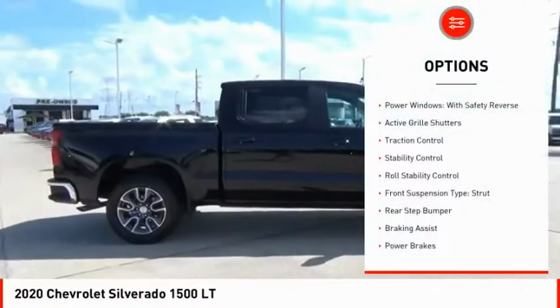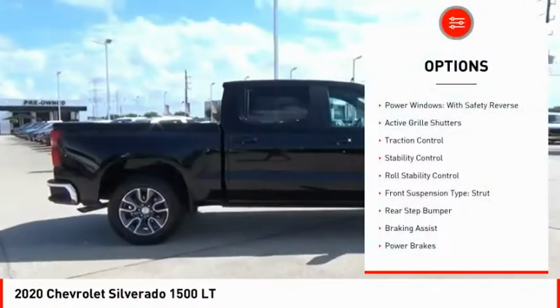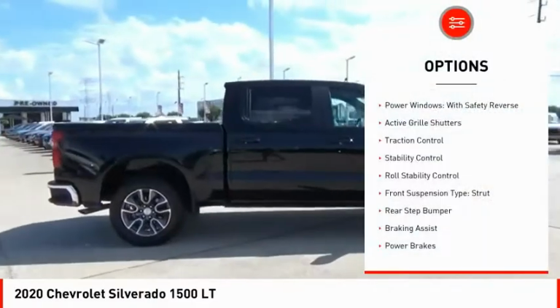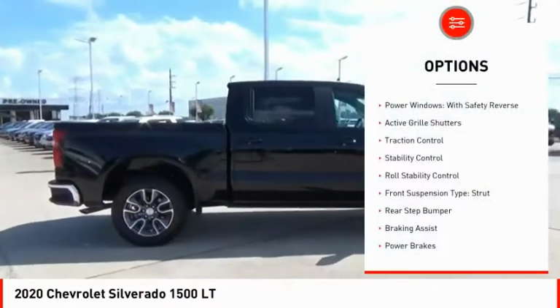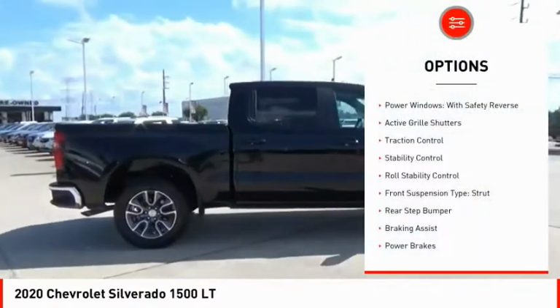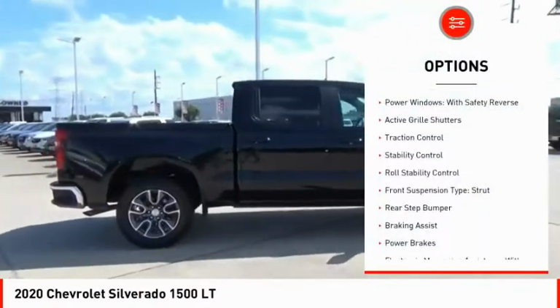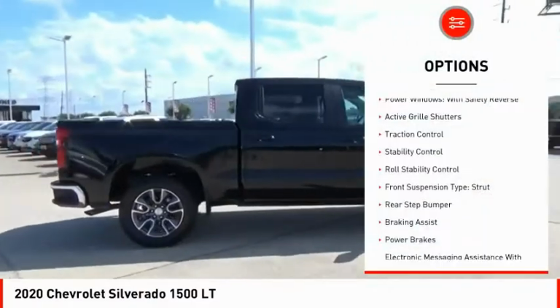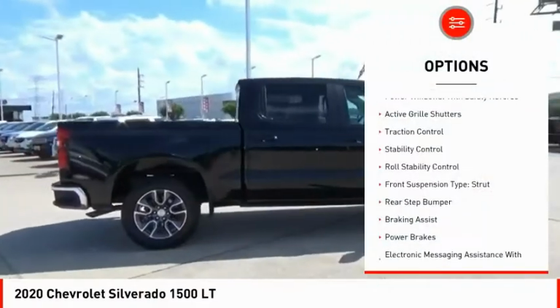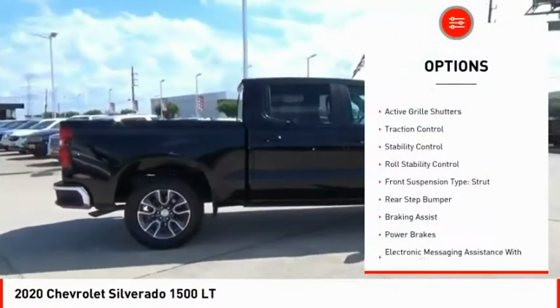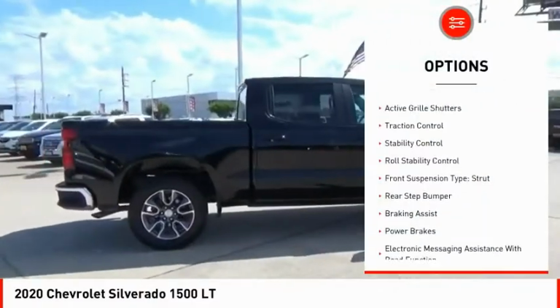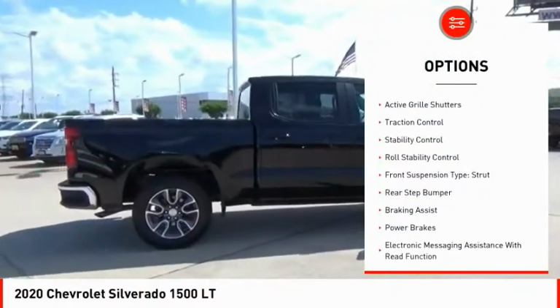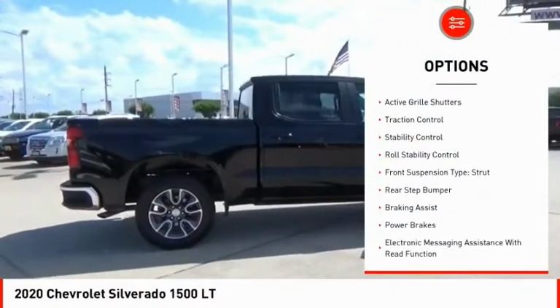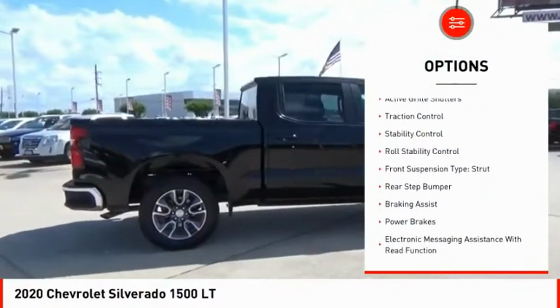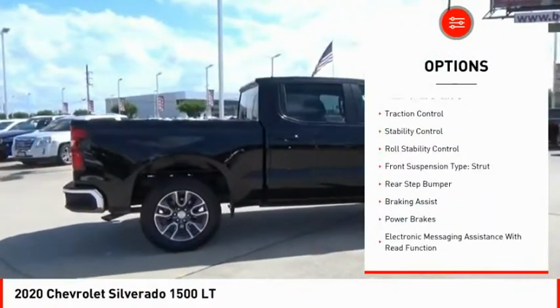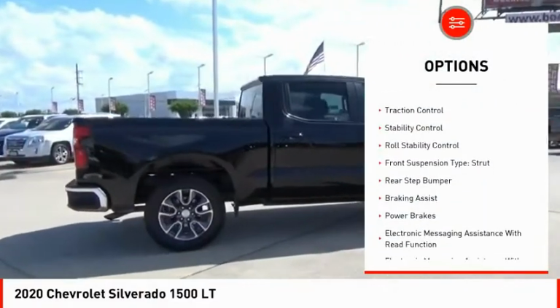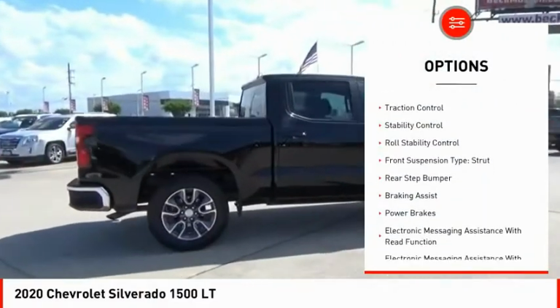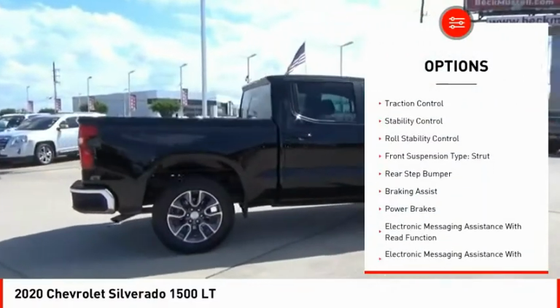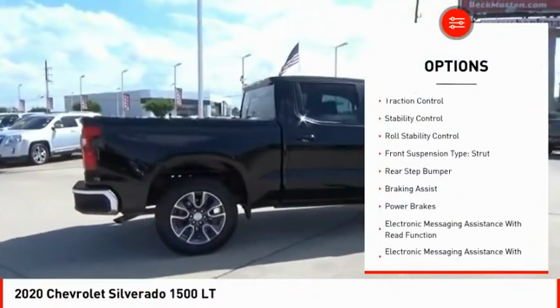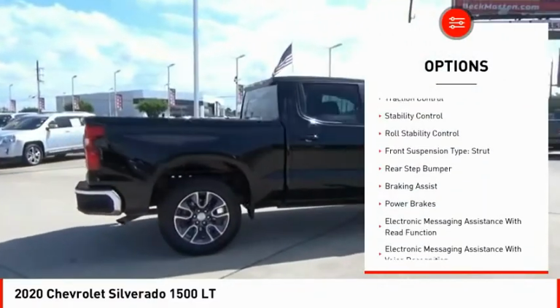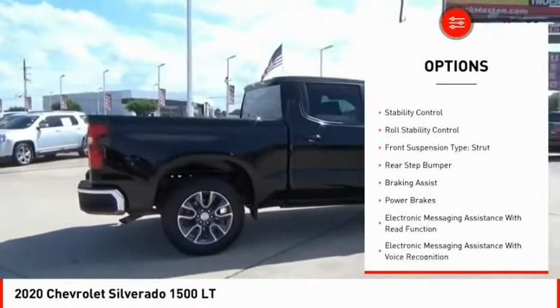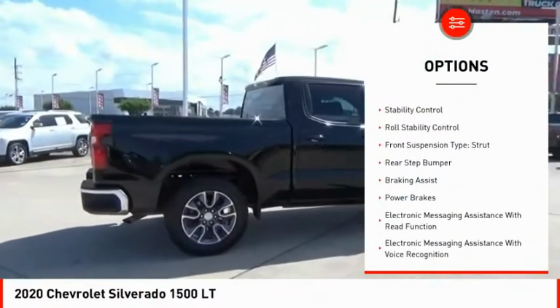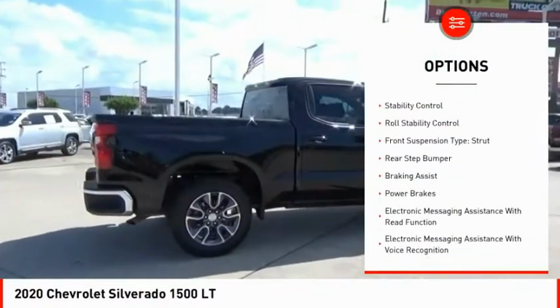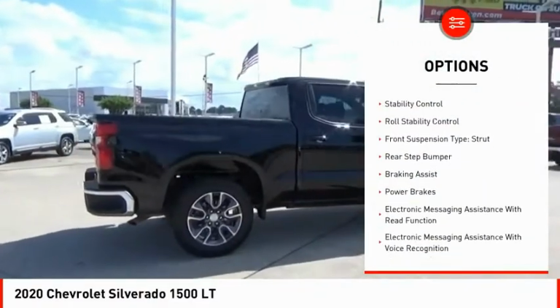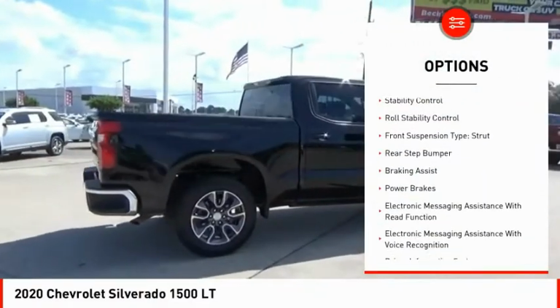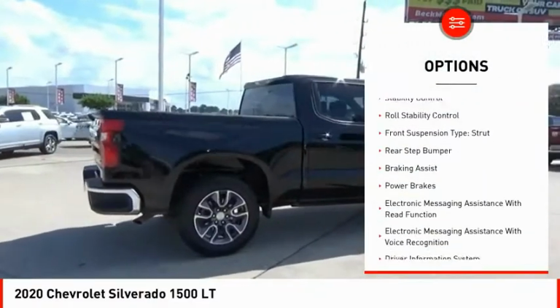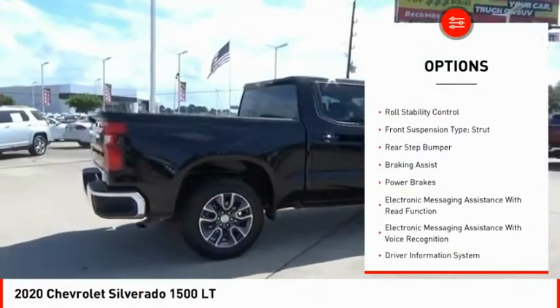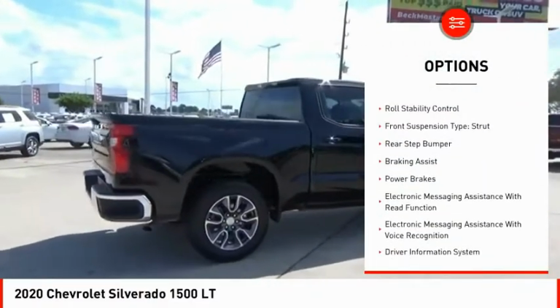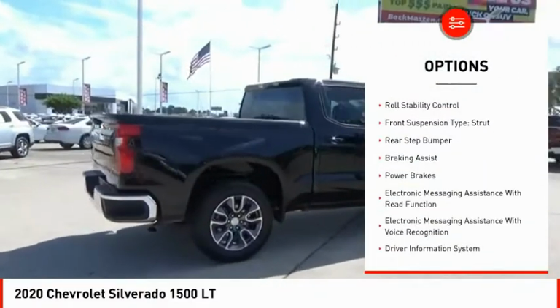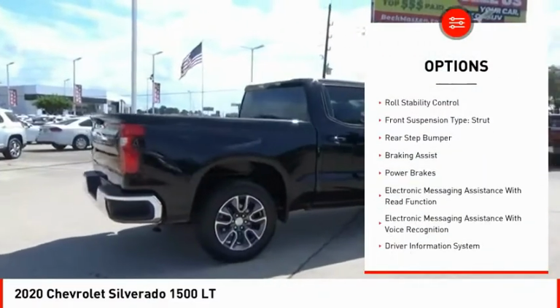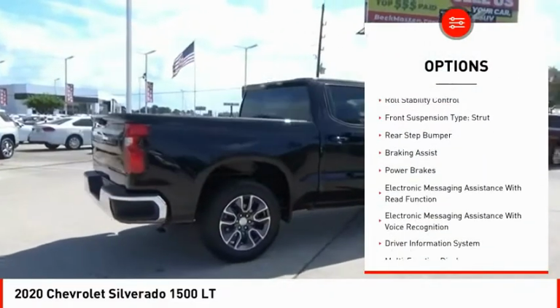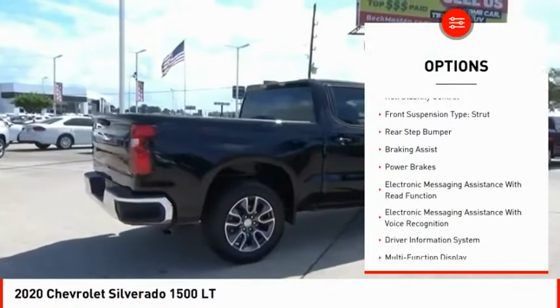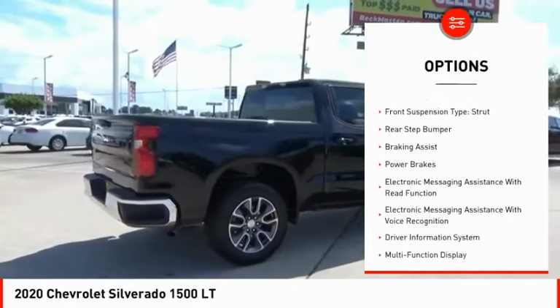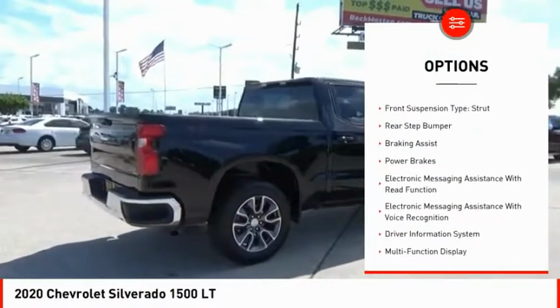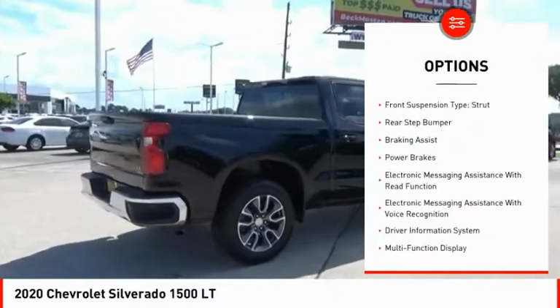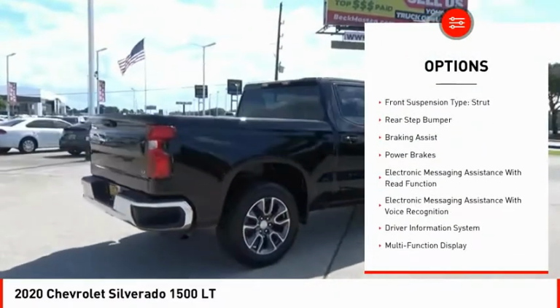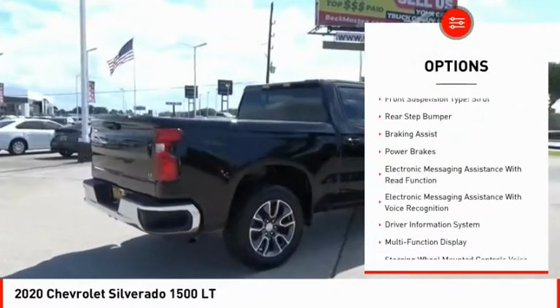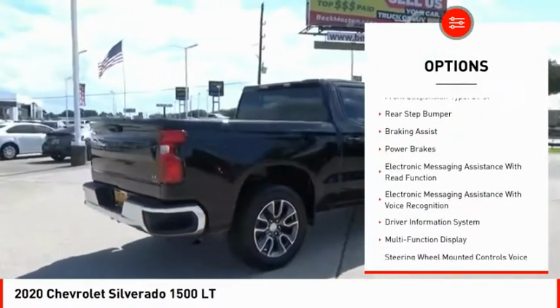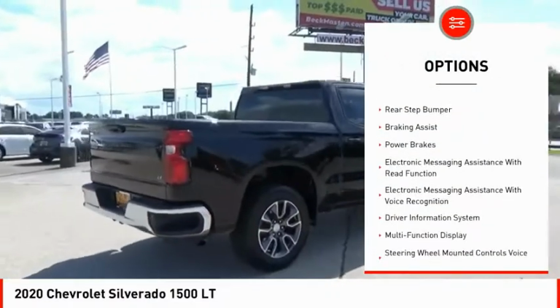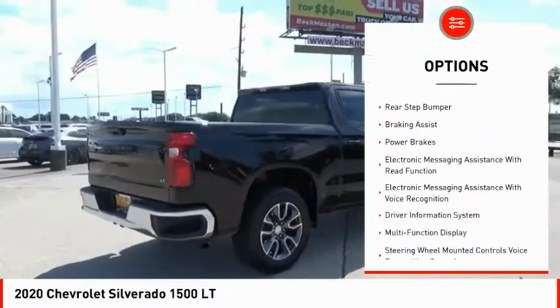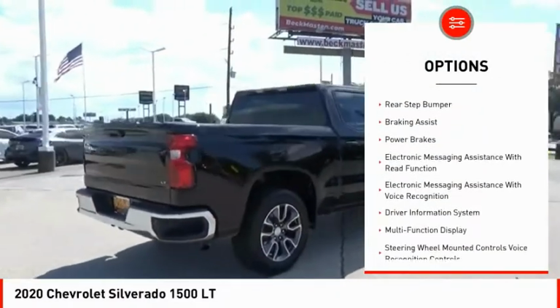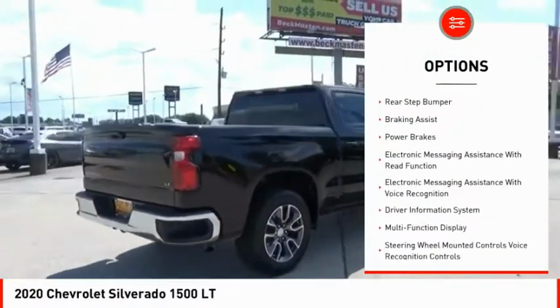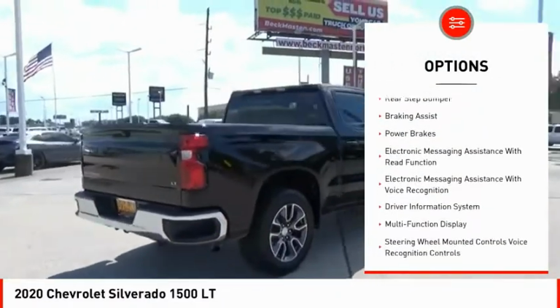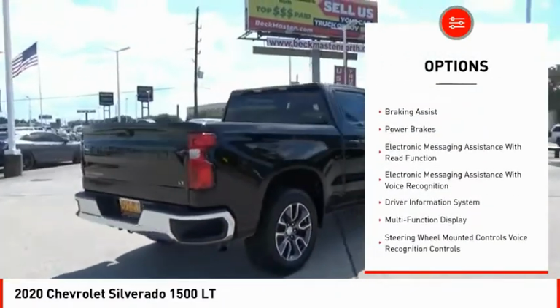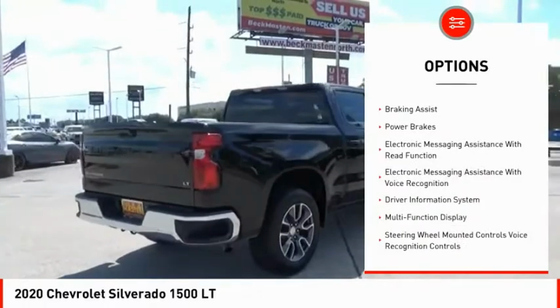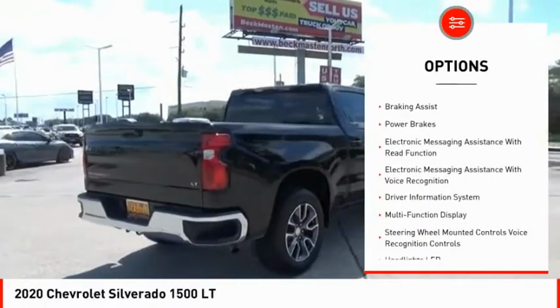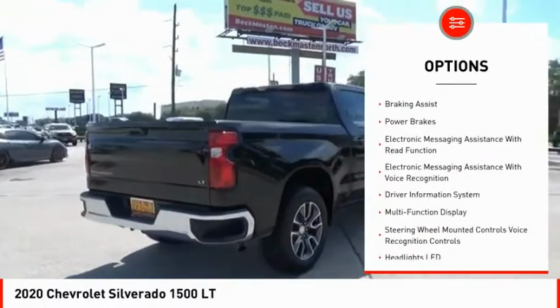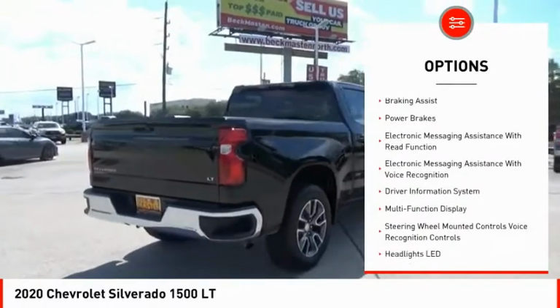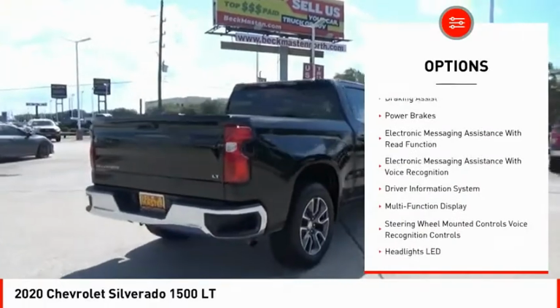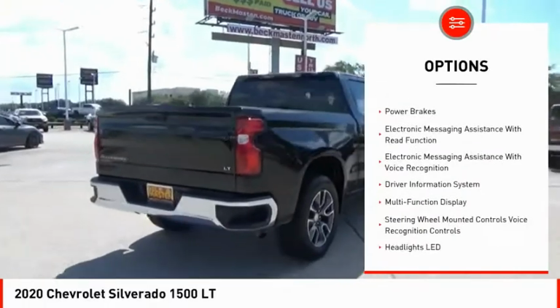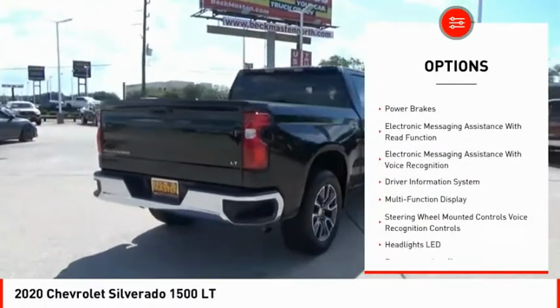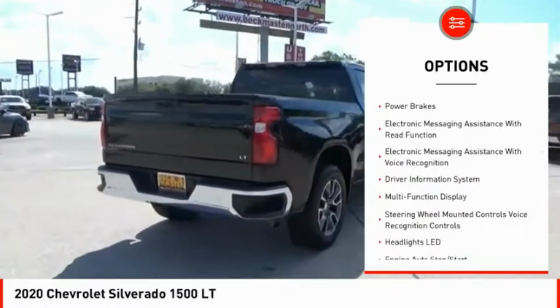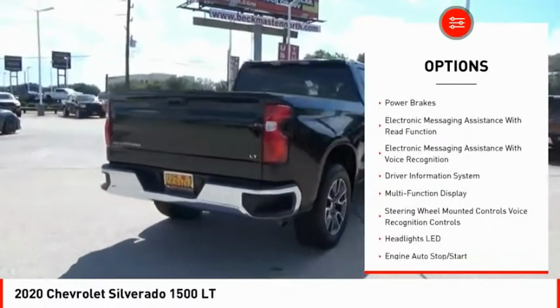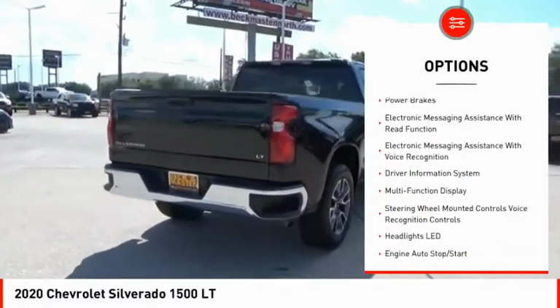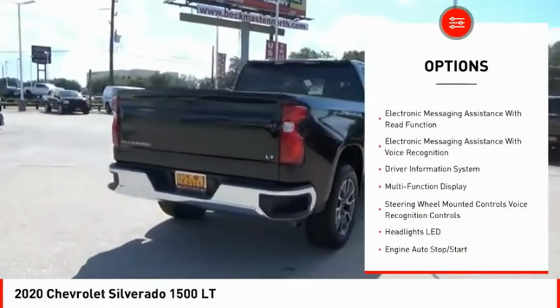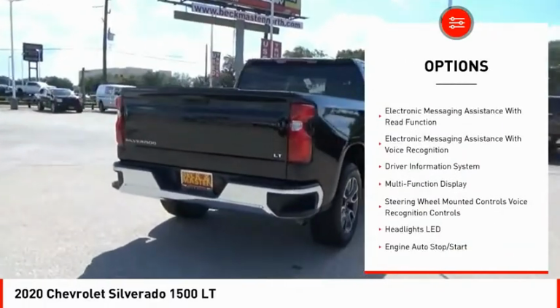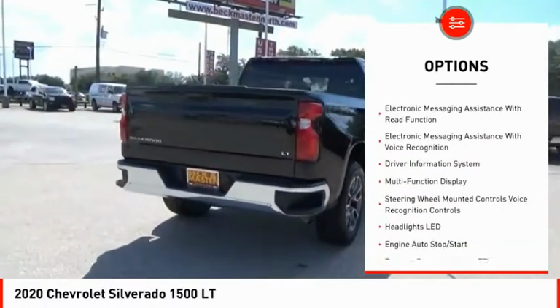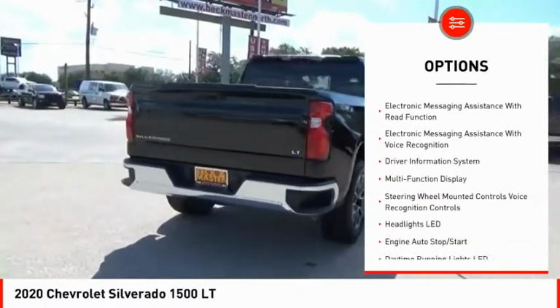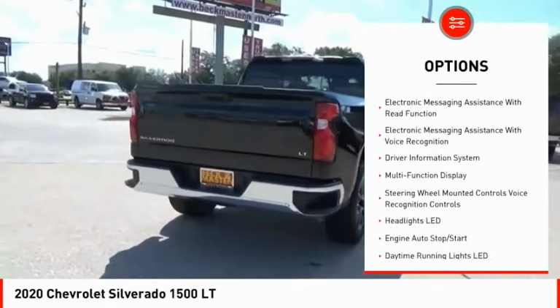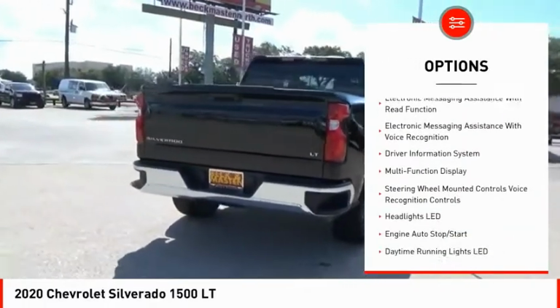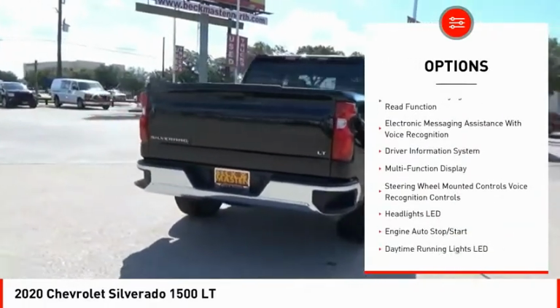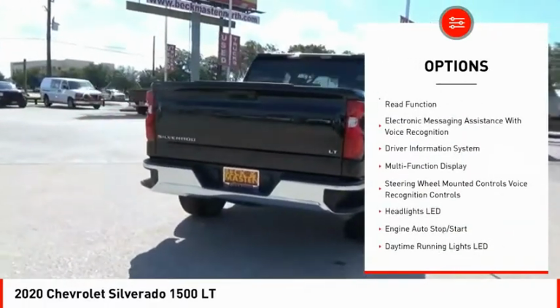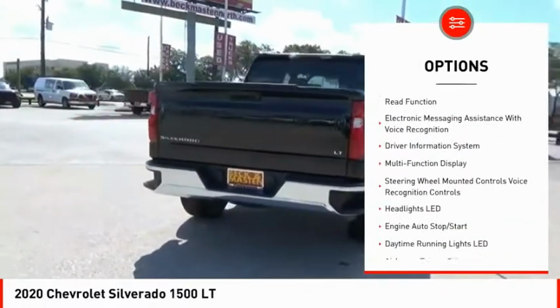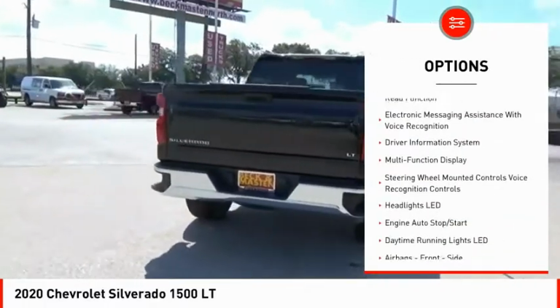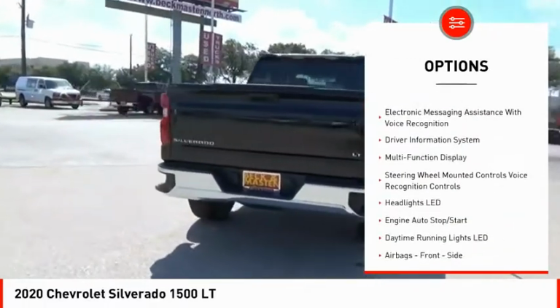Power windows with safety reverse, active grille shutters, traction control, stability control, roll stability control.